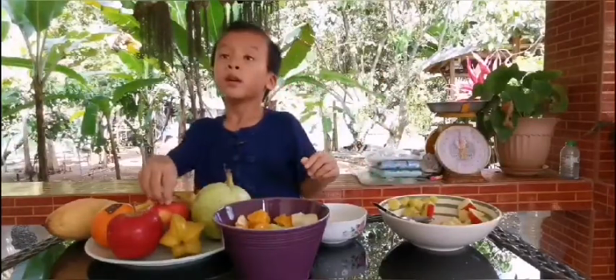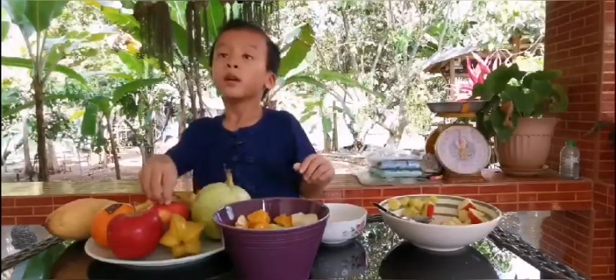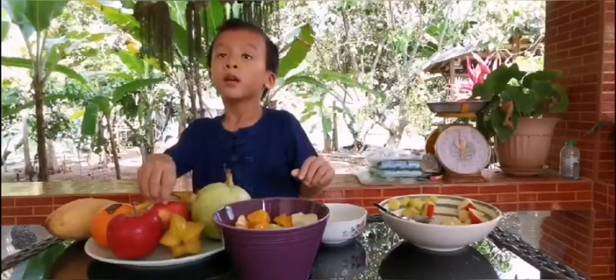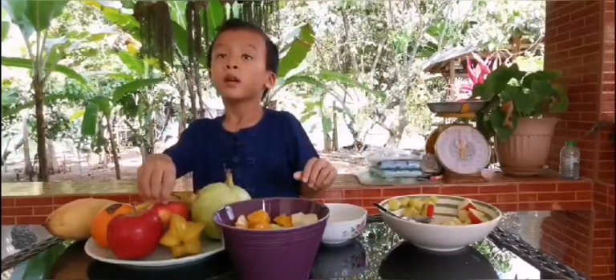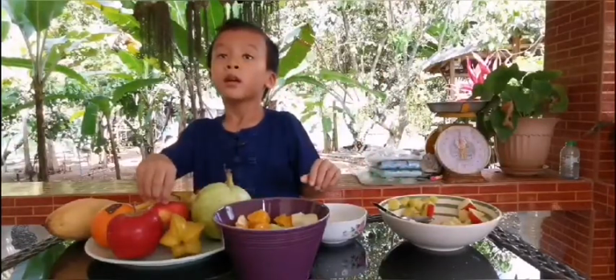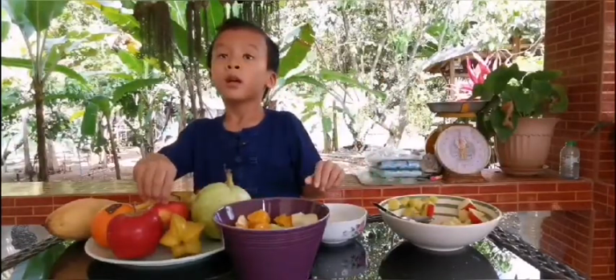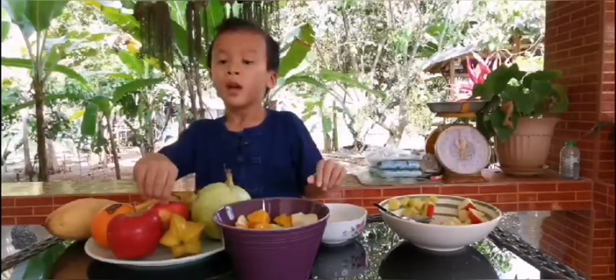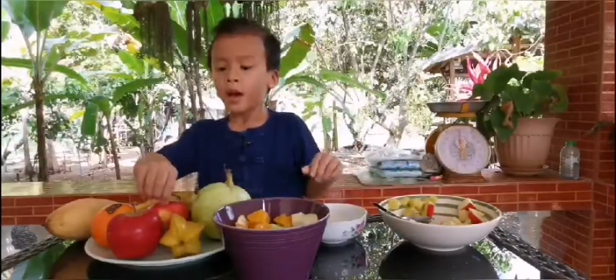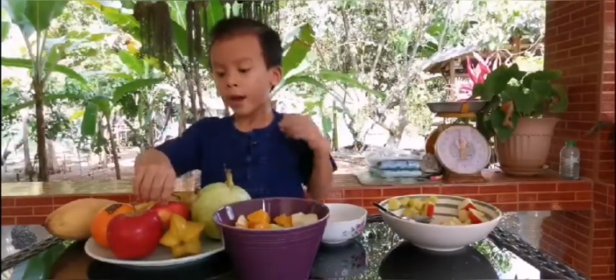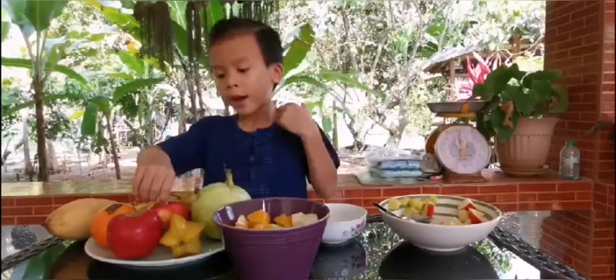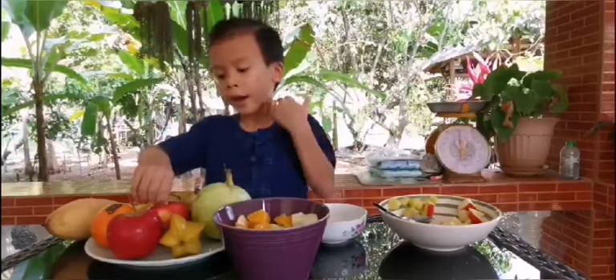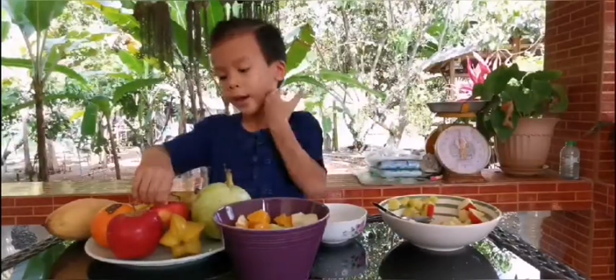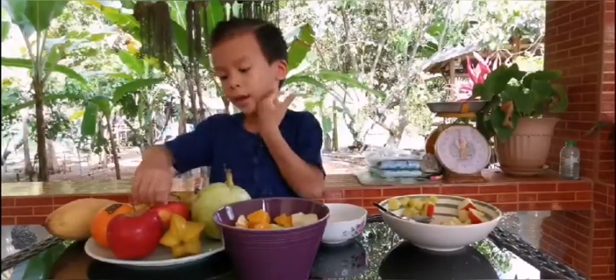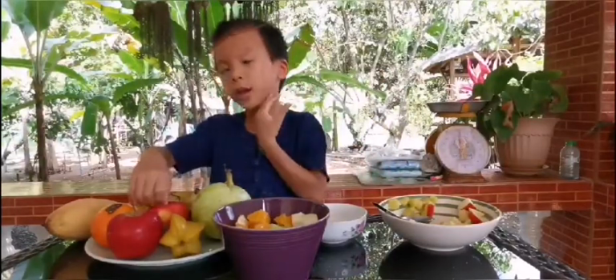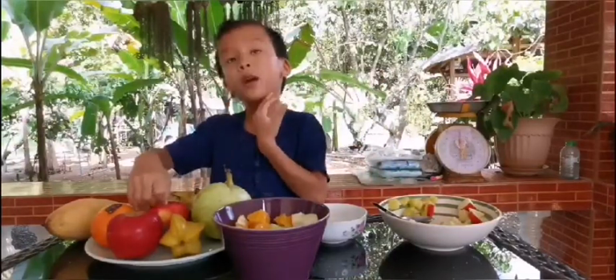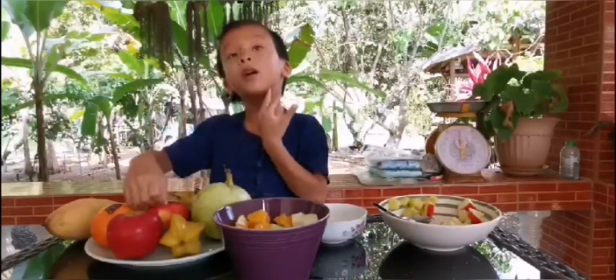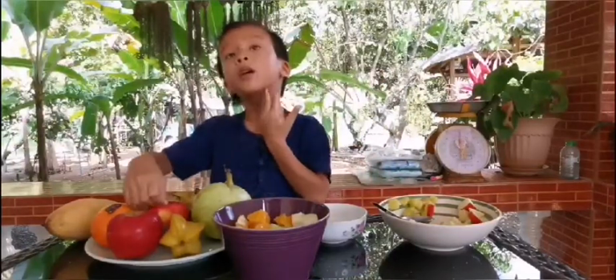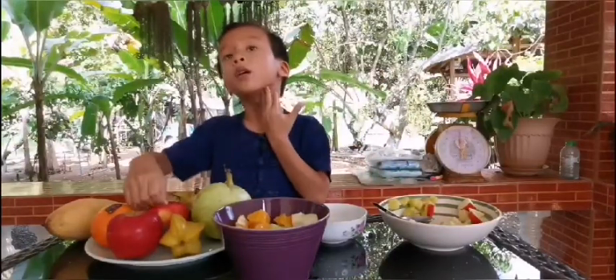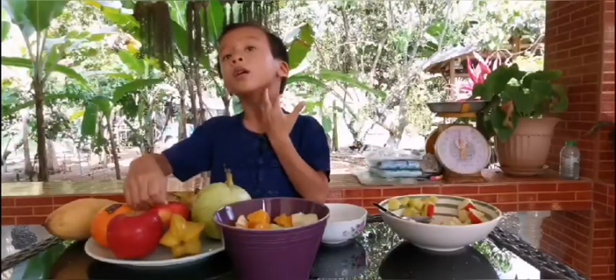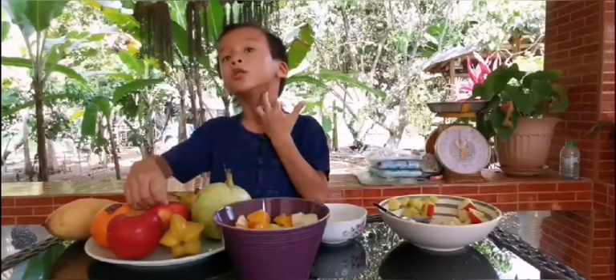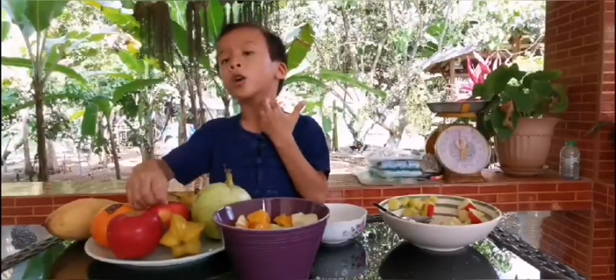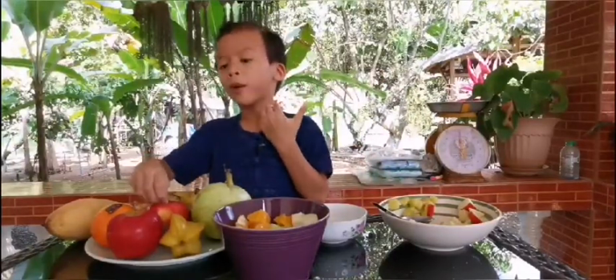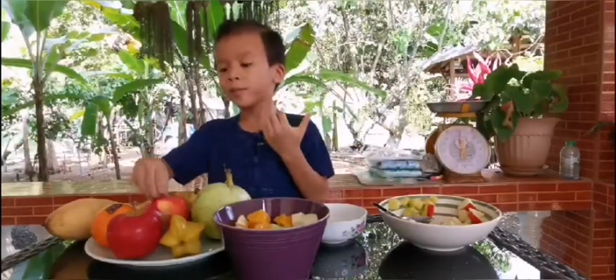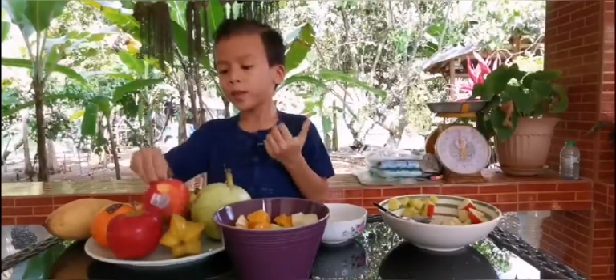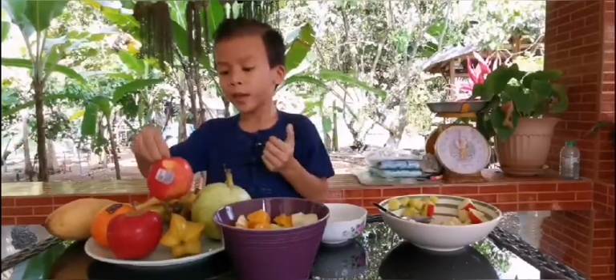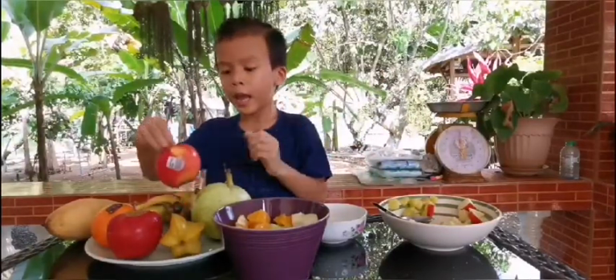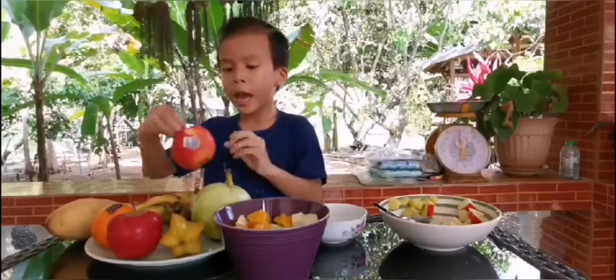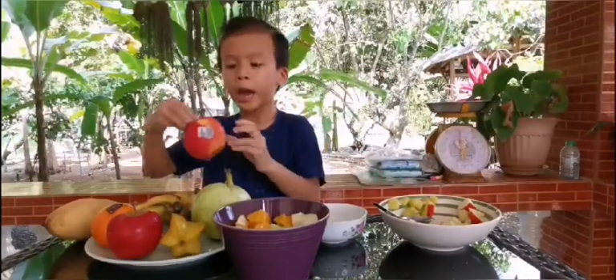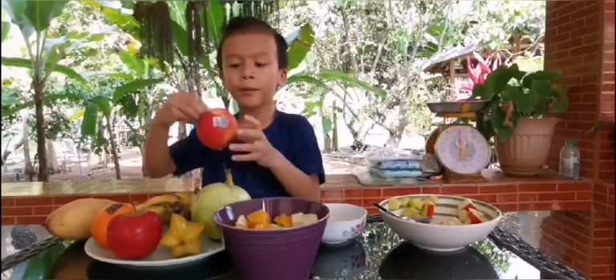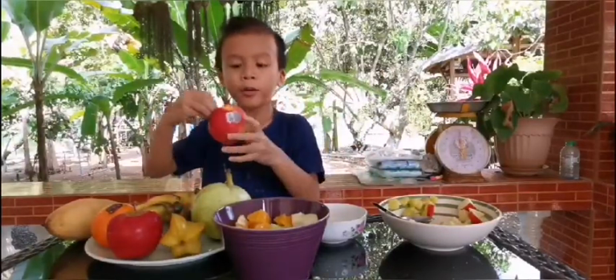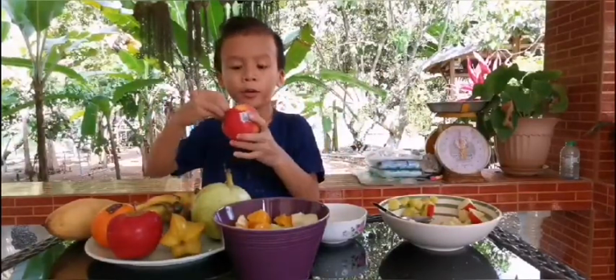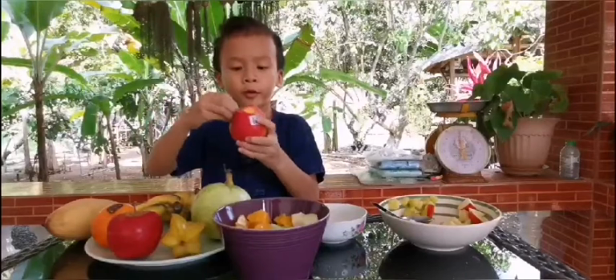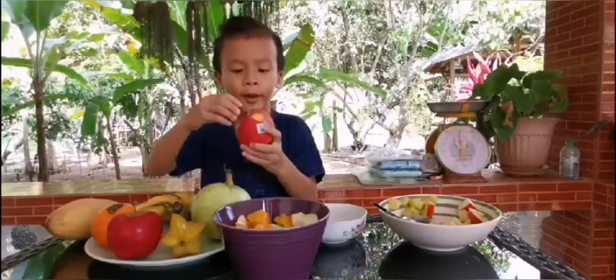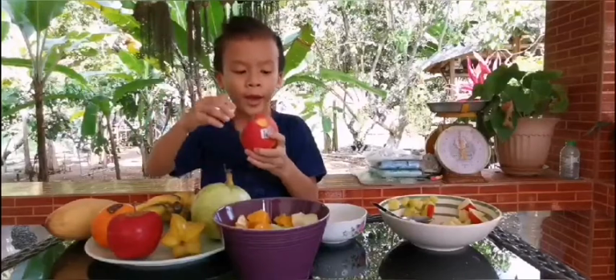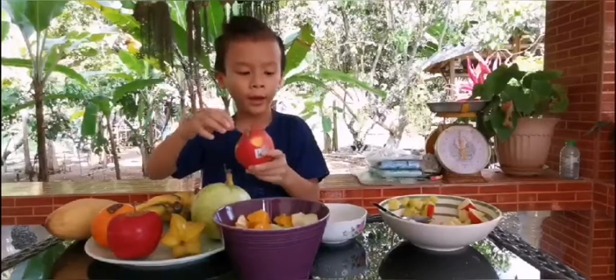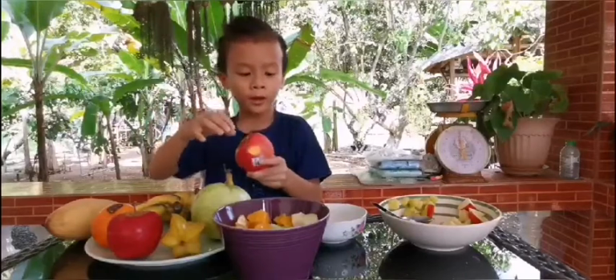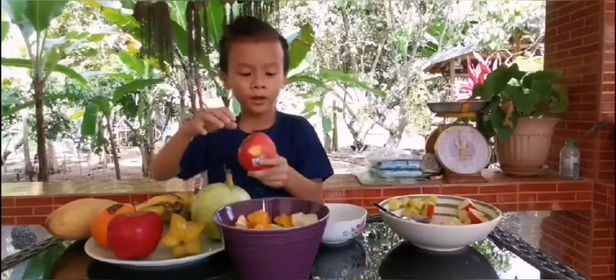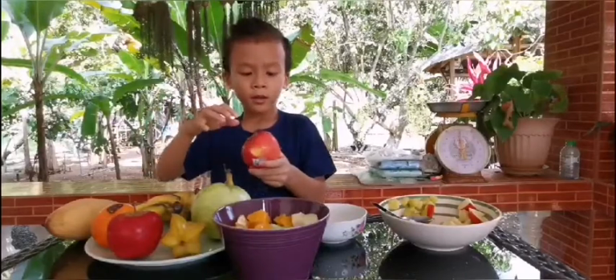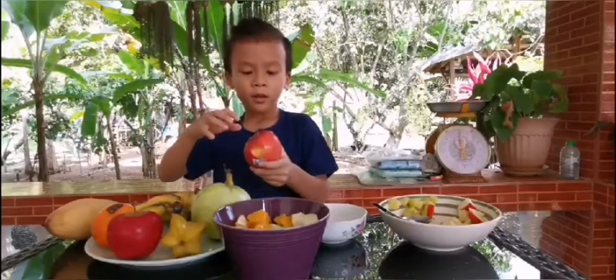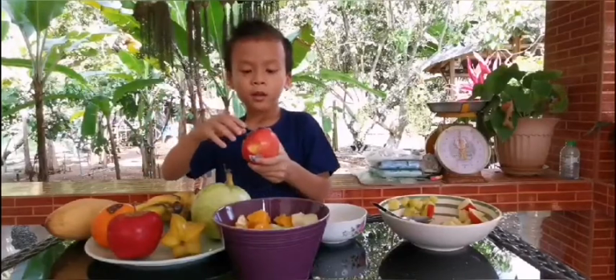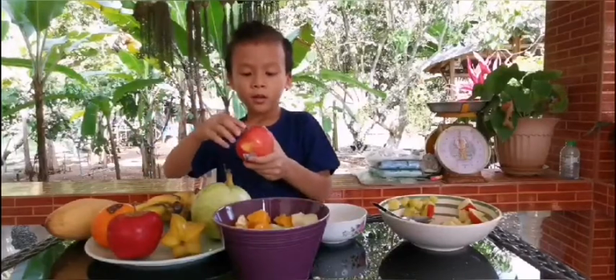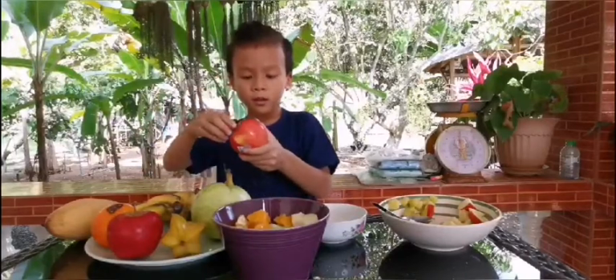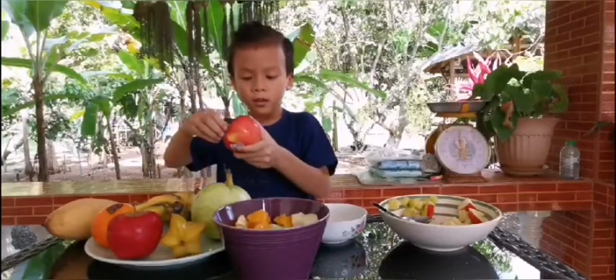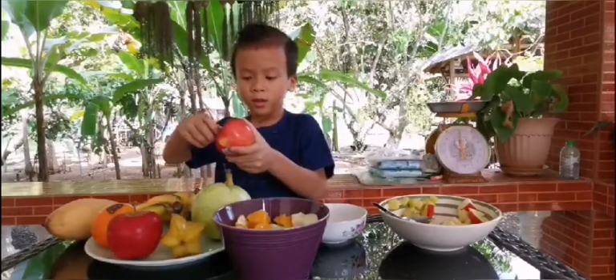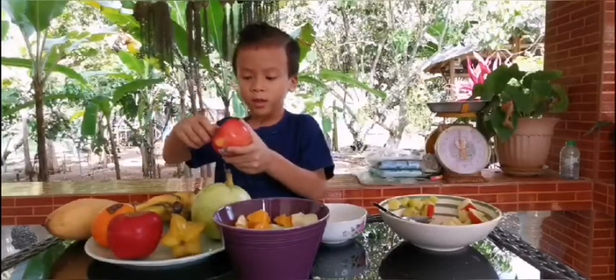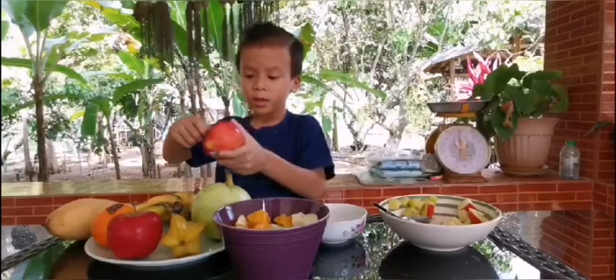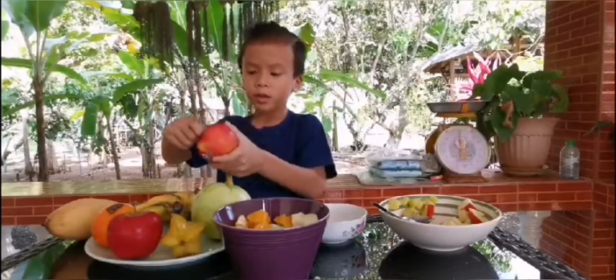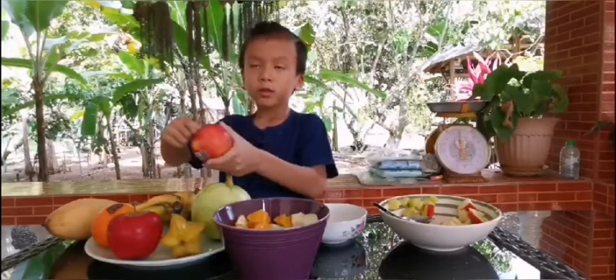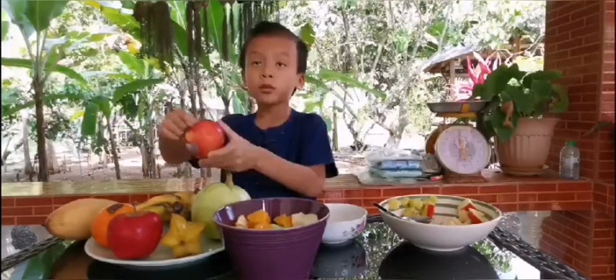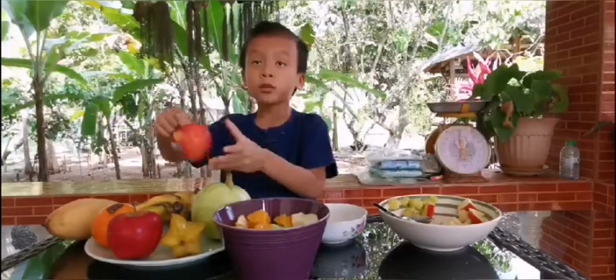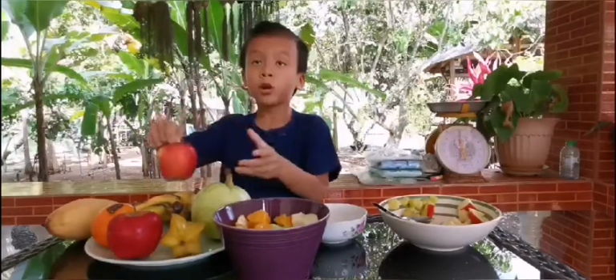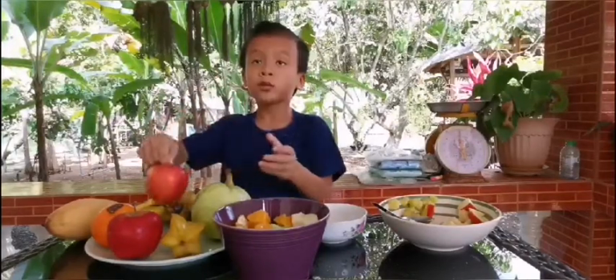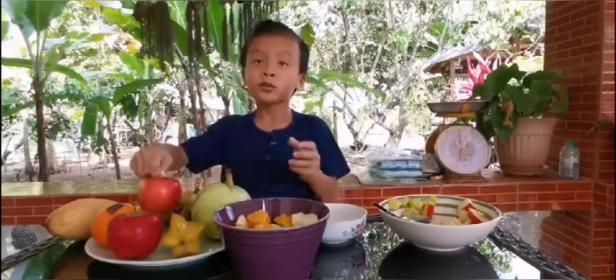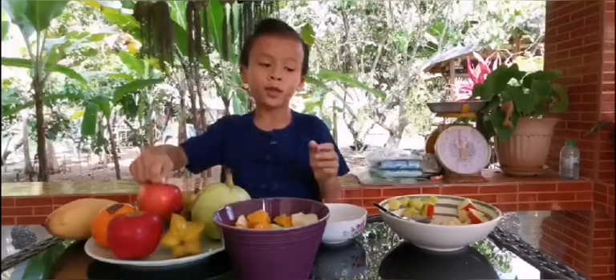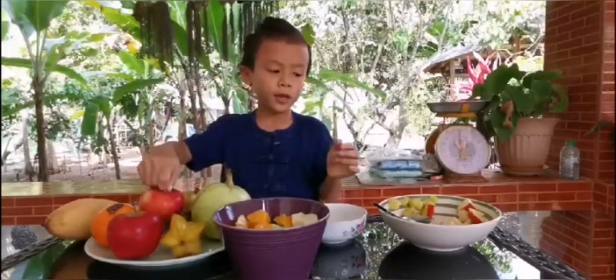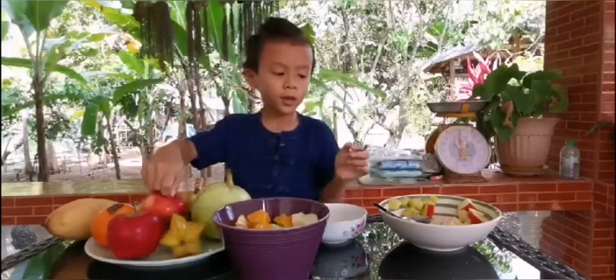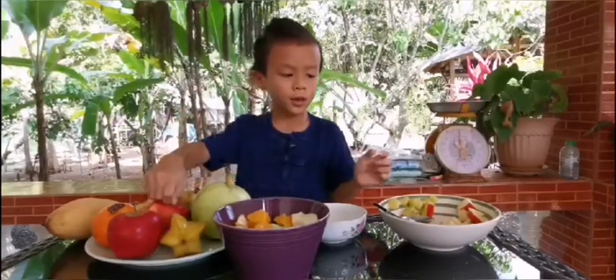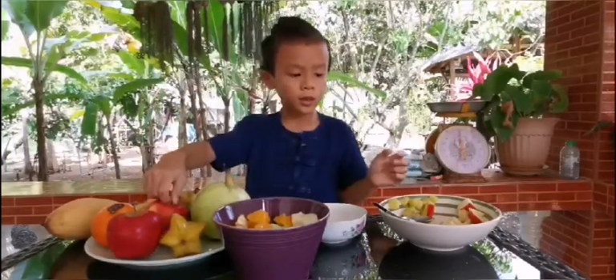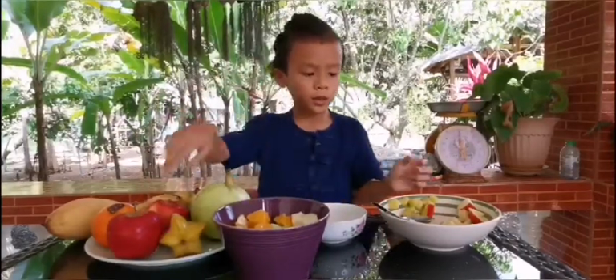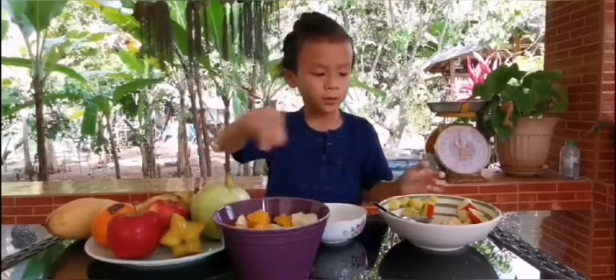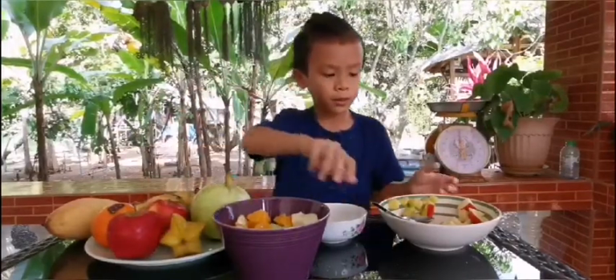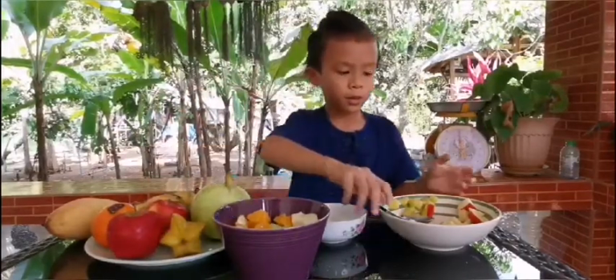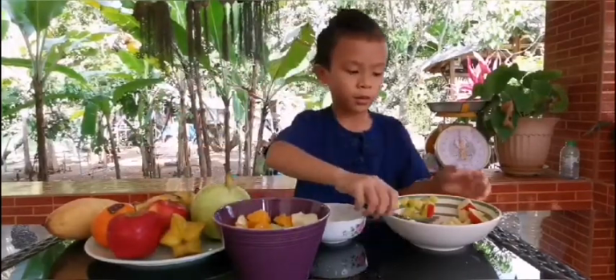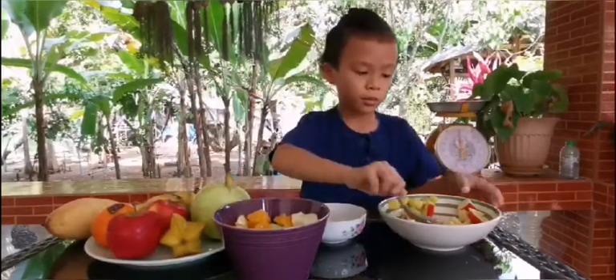Fifth, I chop the apple and toss it in the bowl.